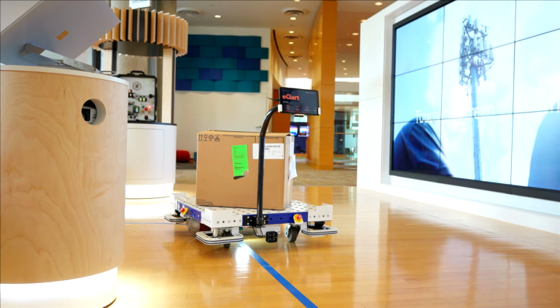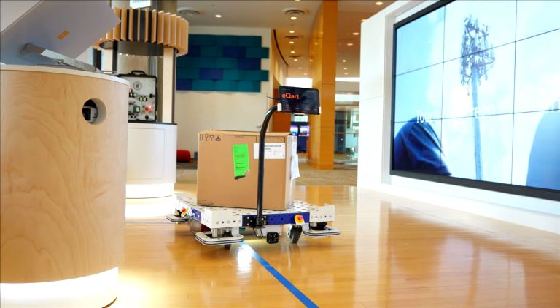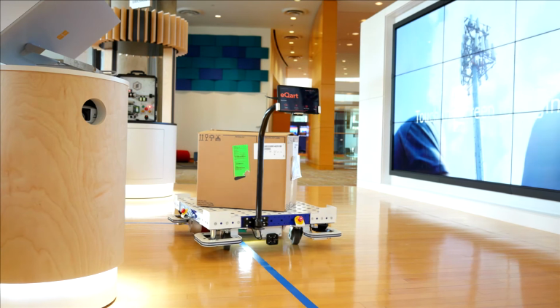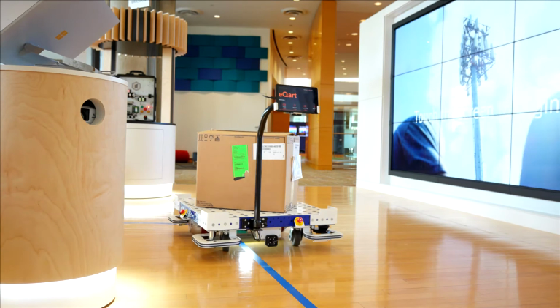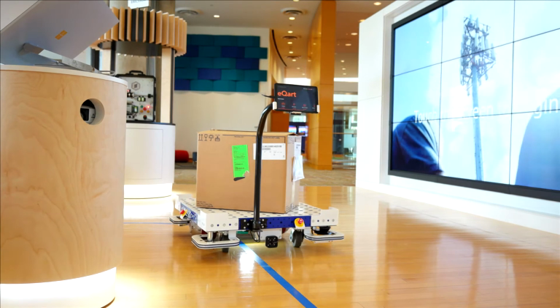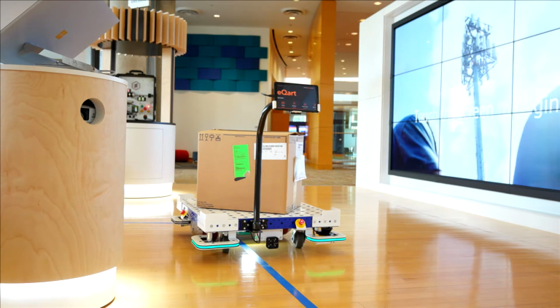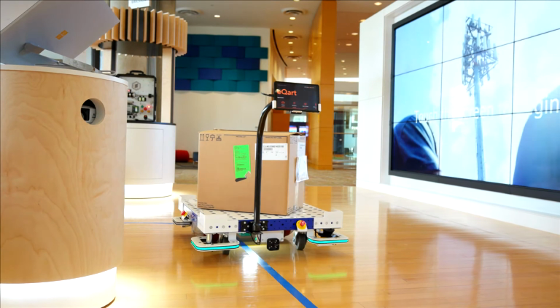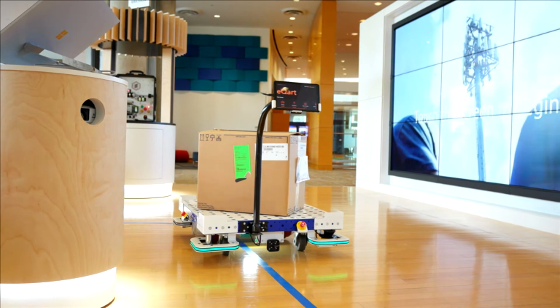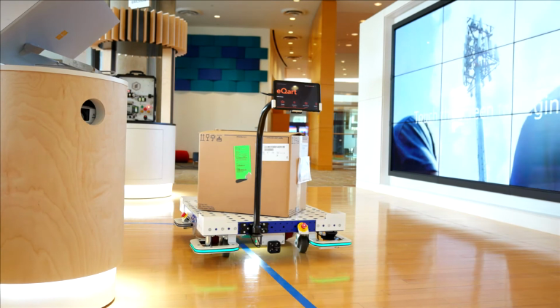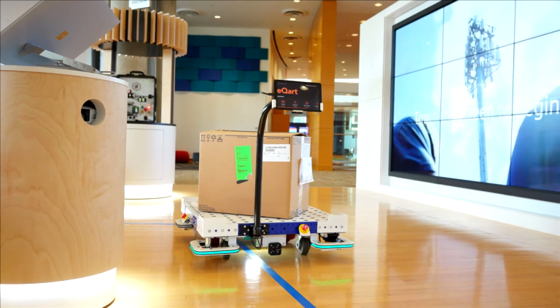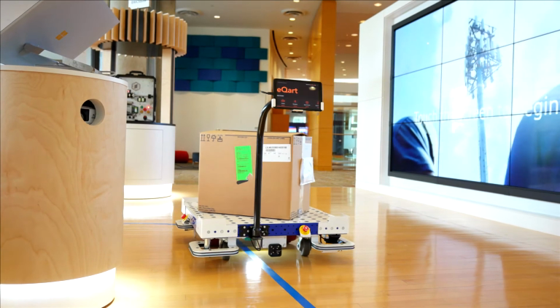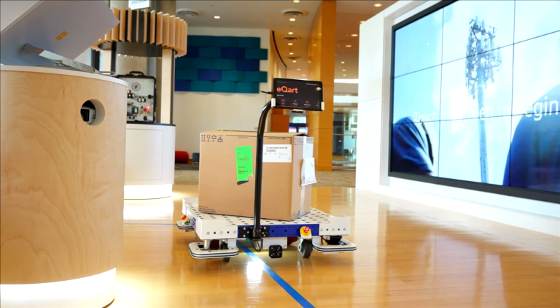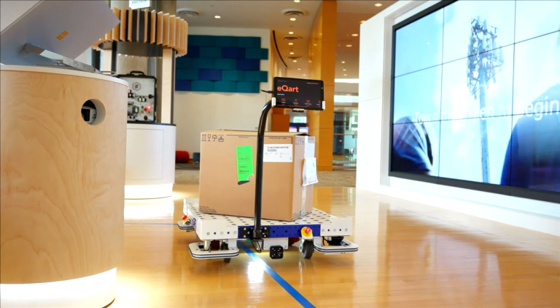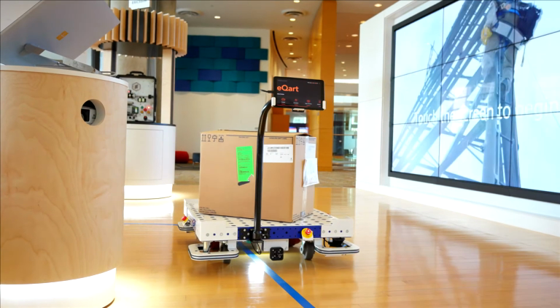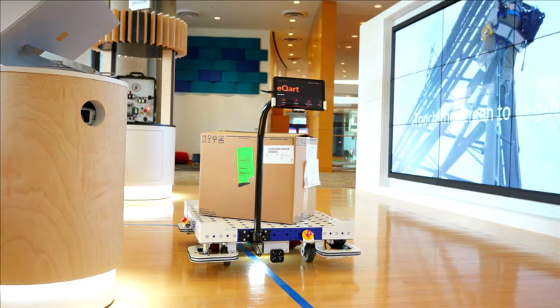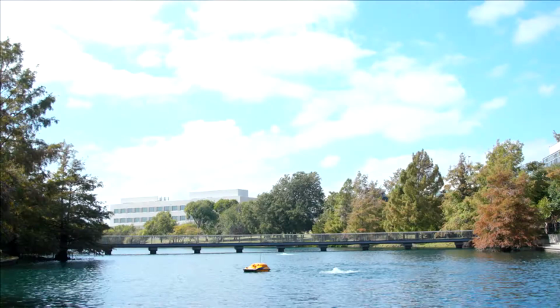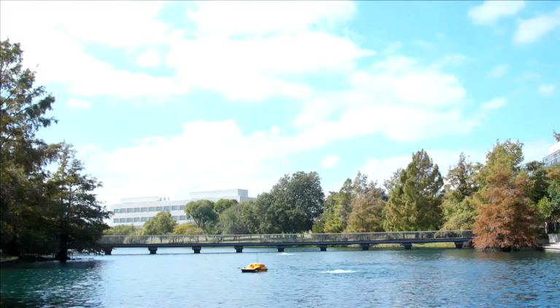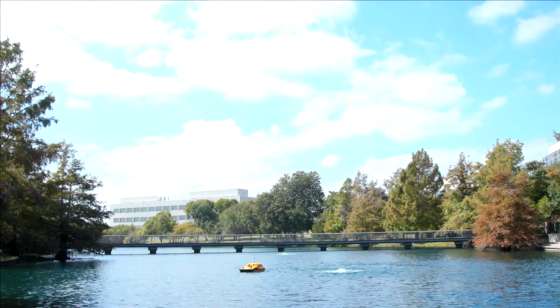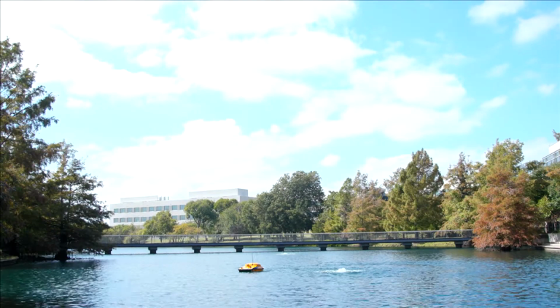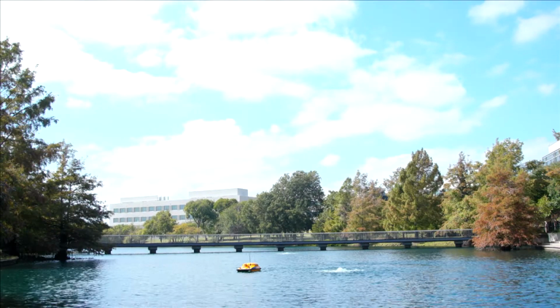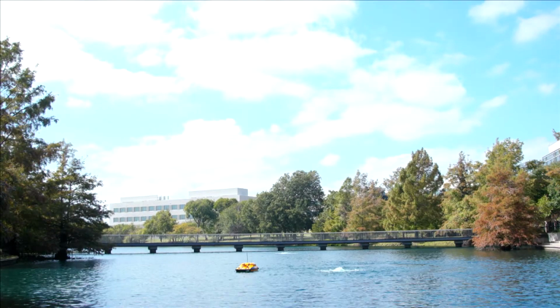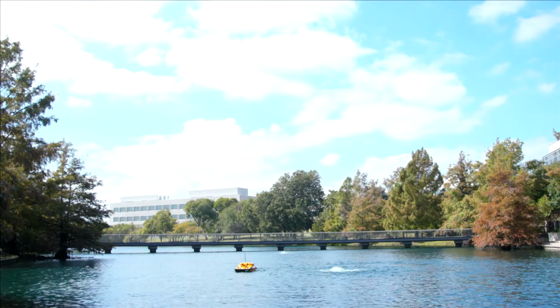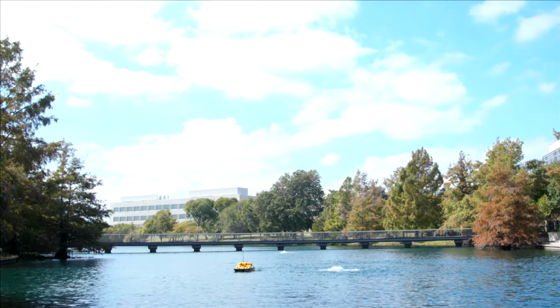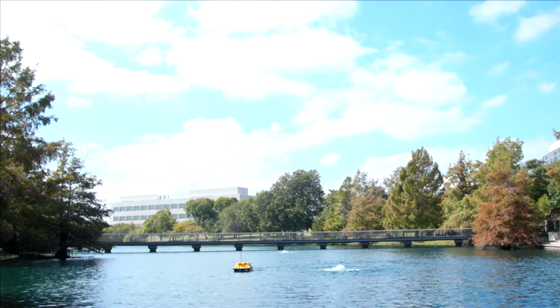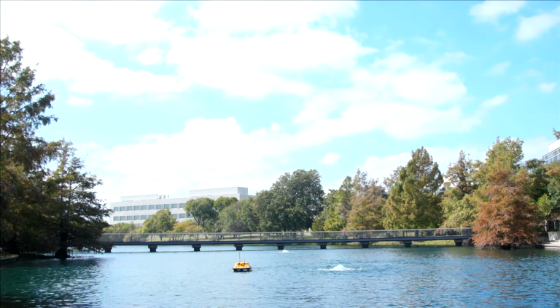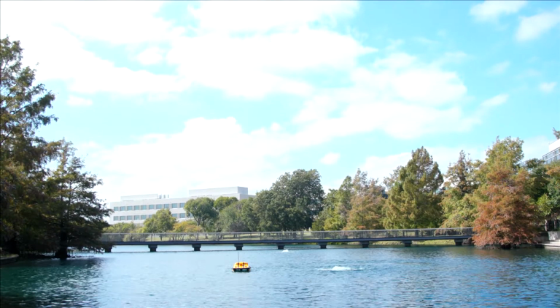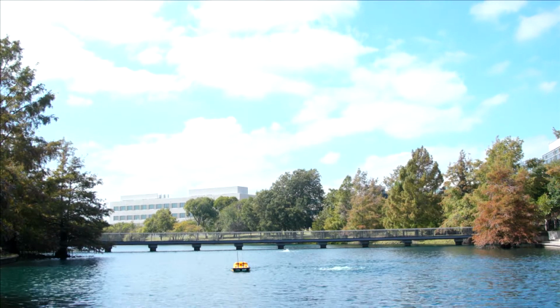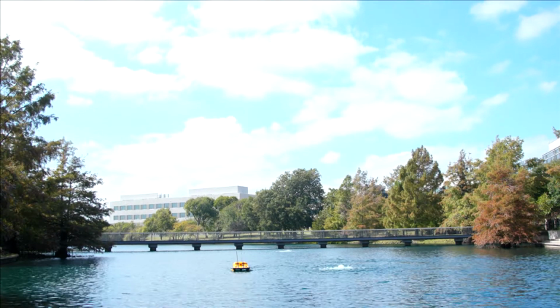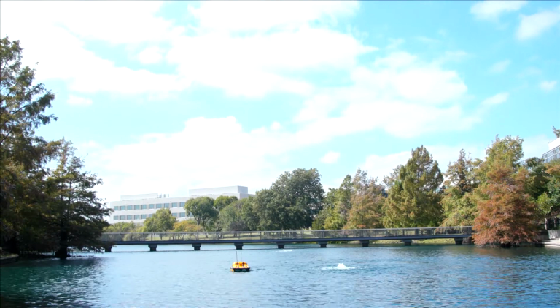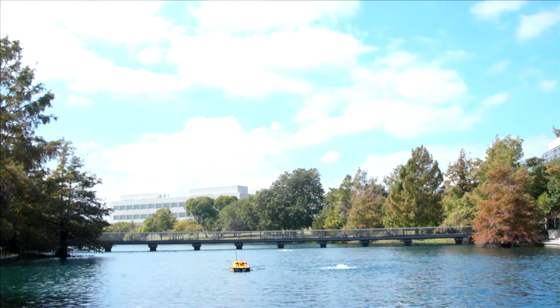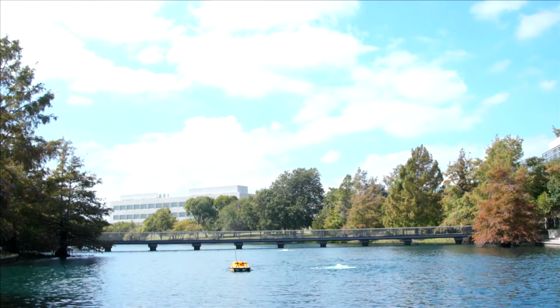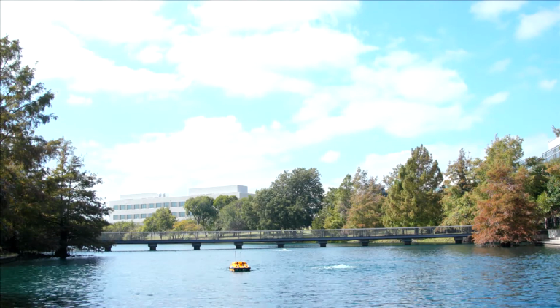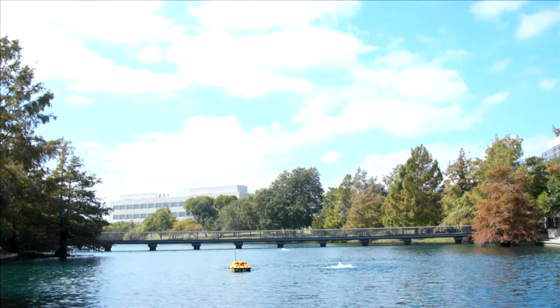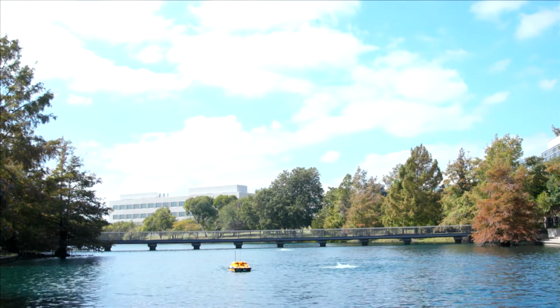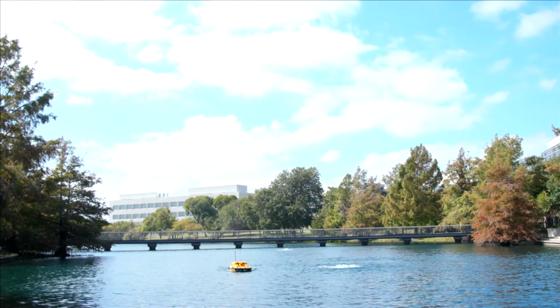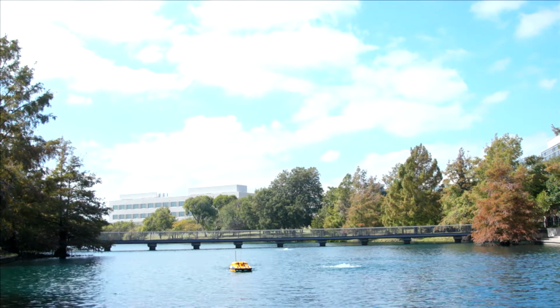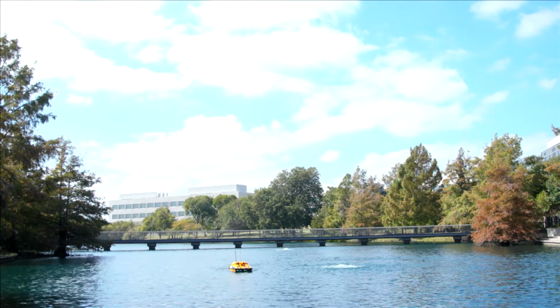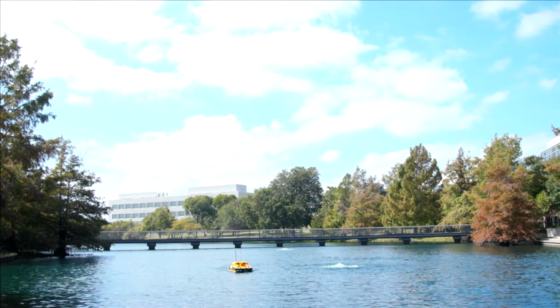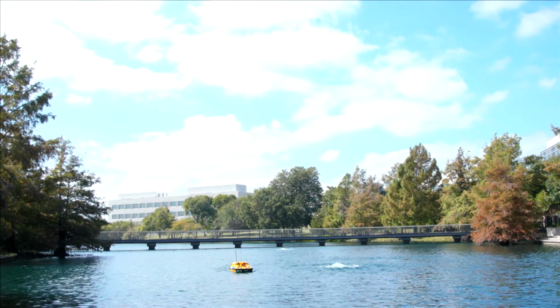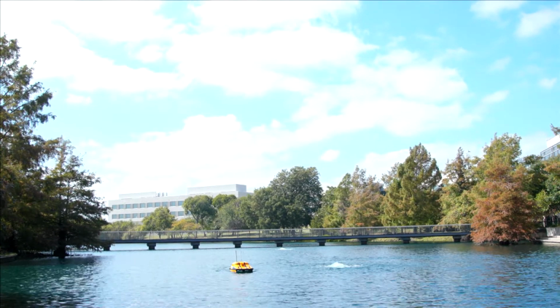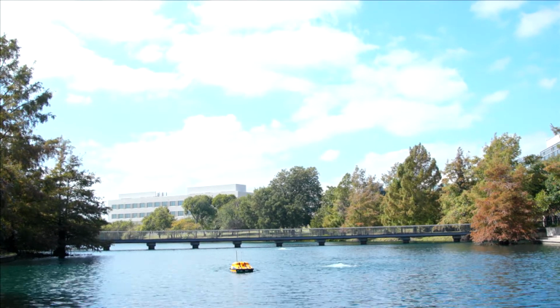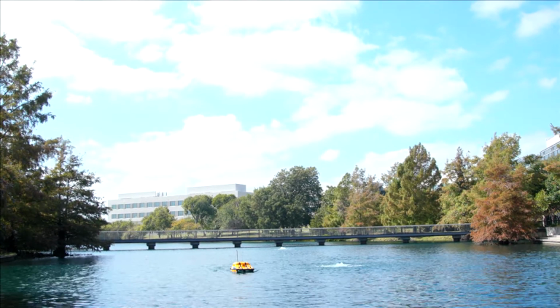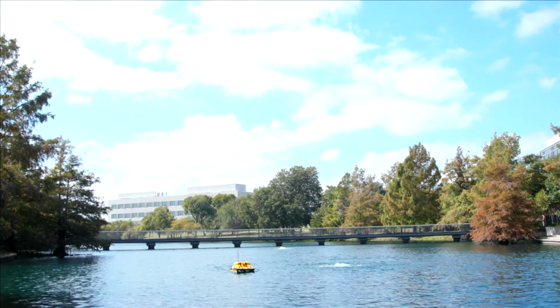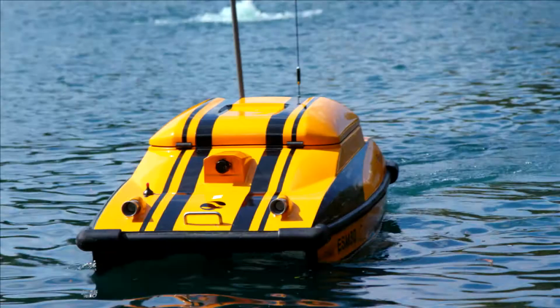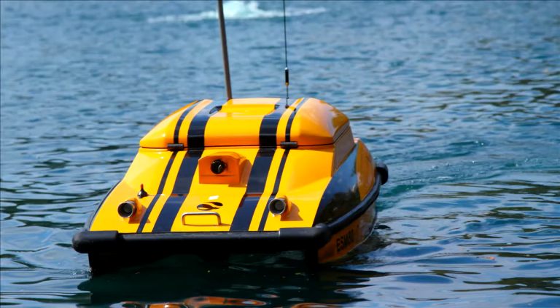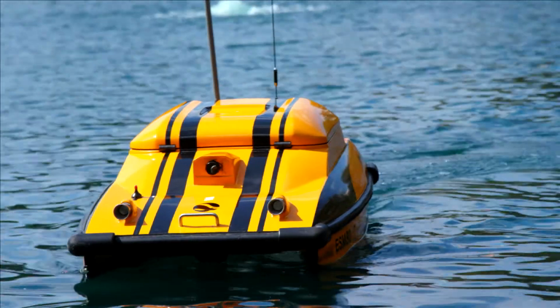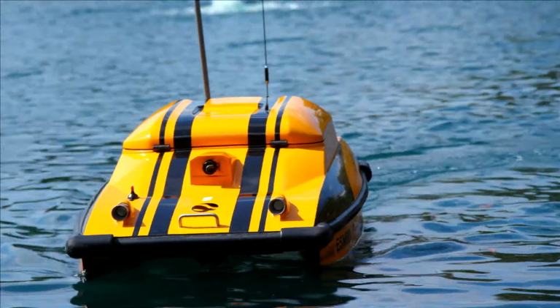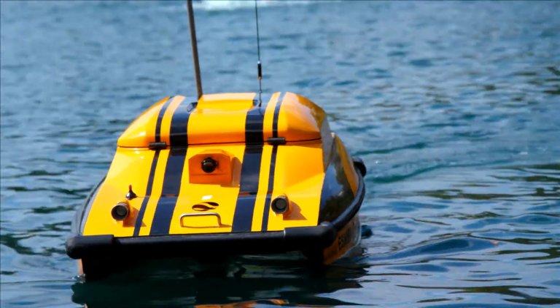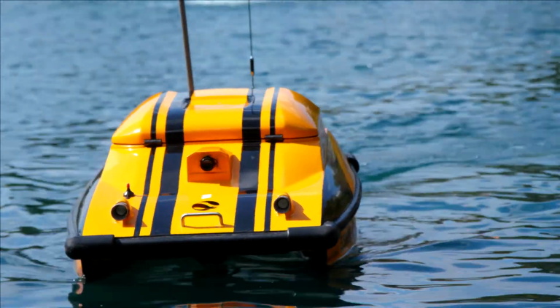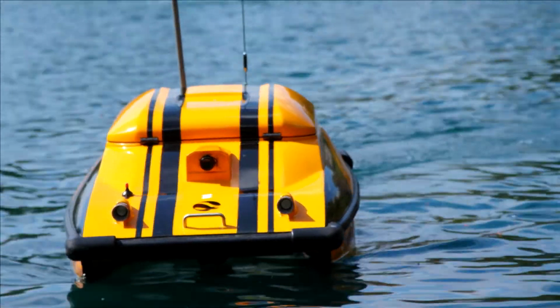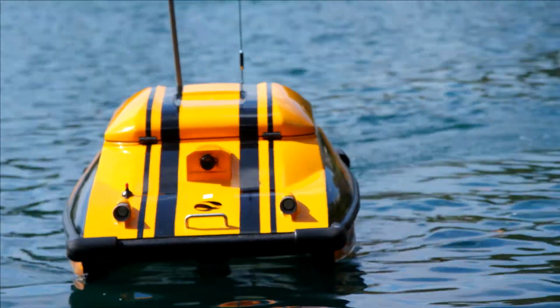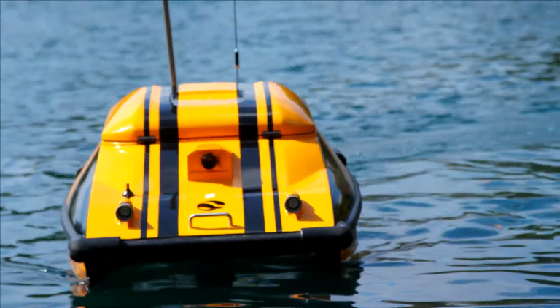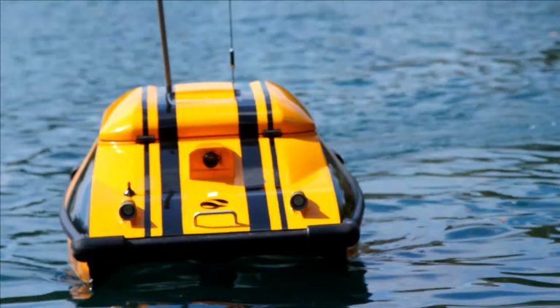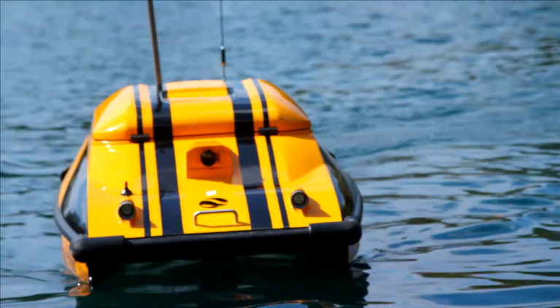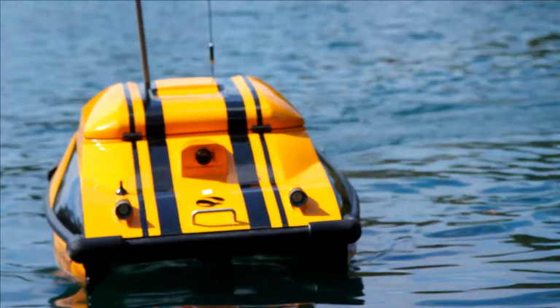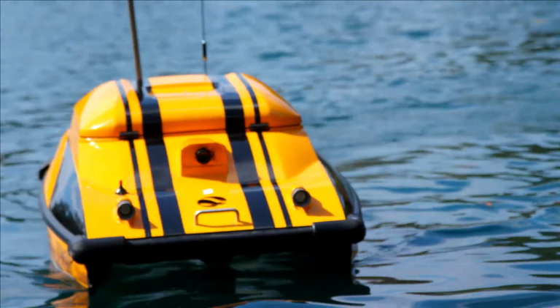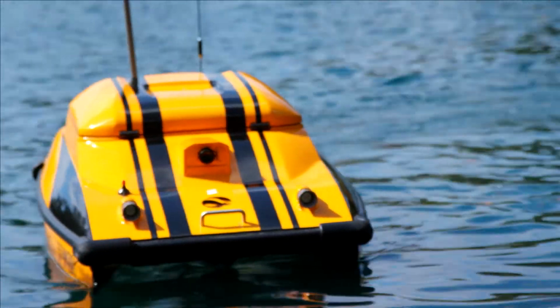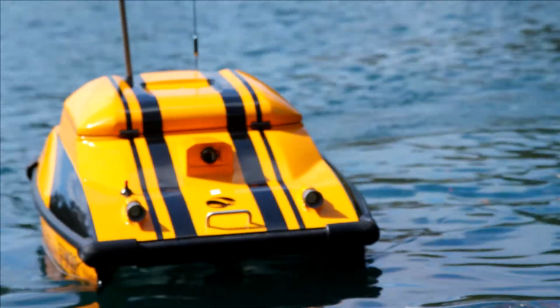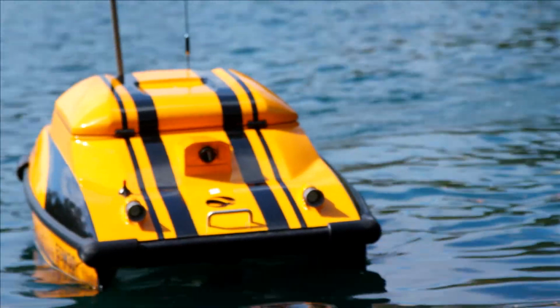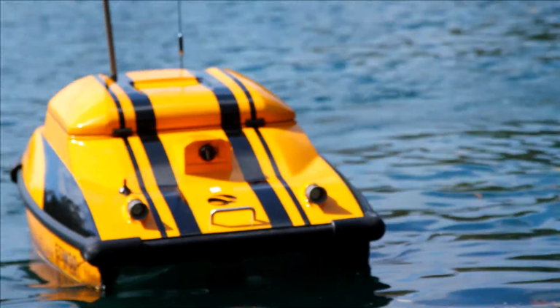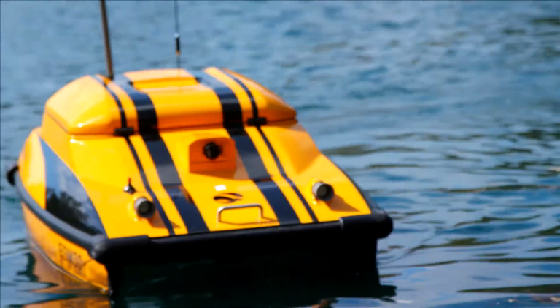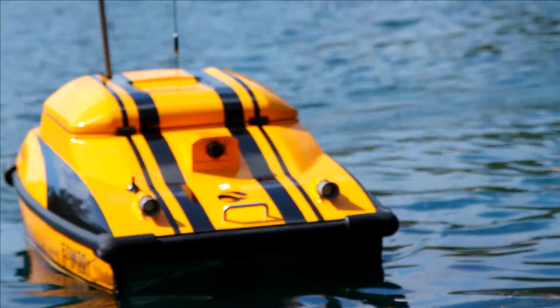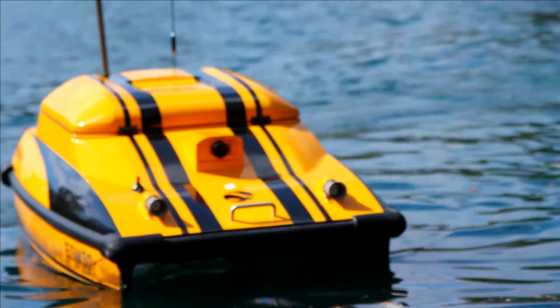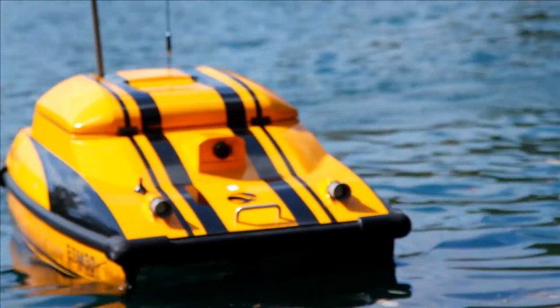You've heard of driverless cars, but what about a driverless boat? 5G doesn't just enable this boat to turn at the touch of a button.